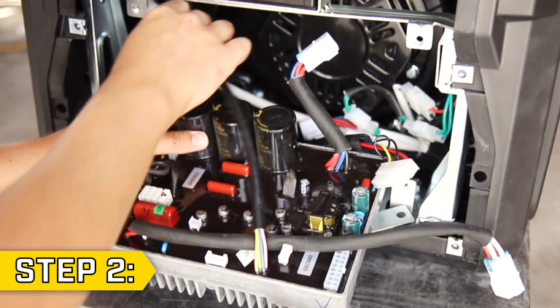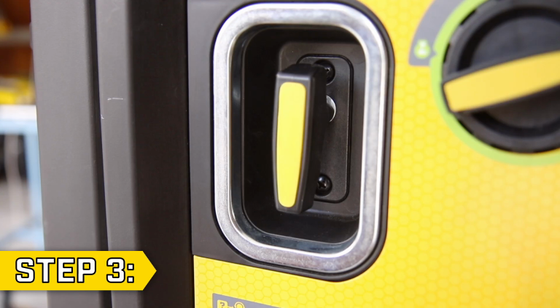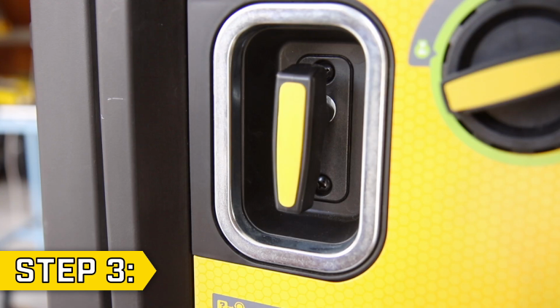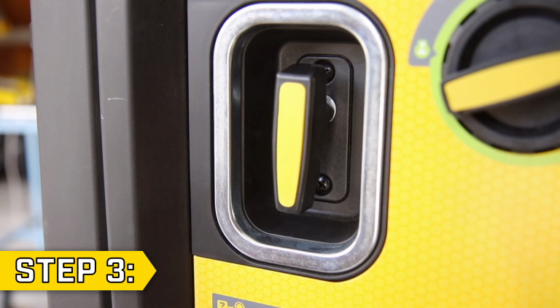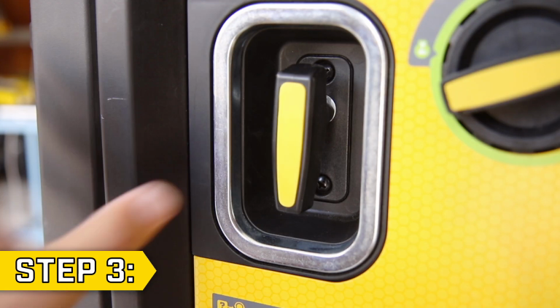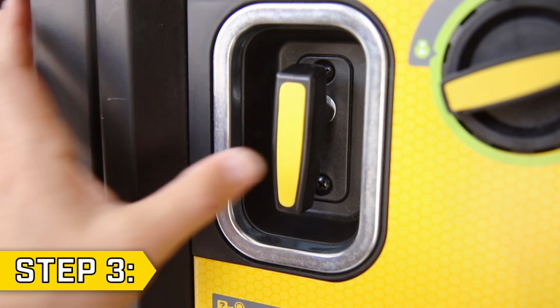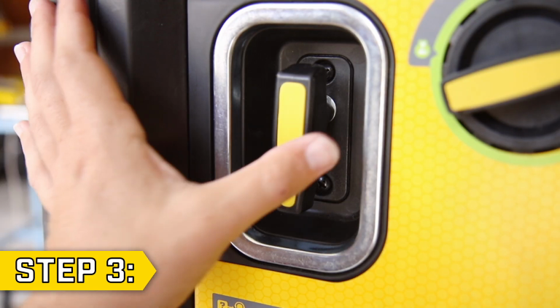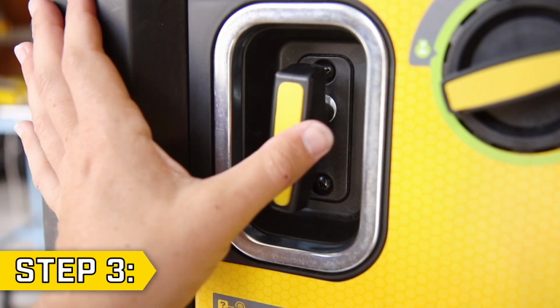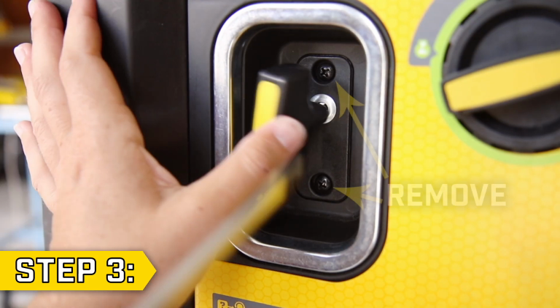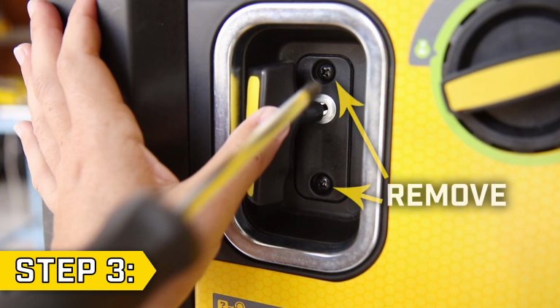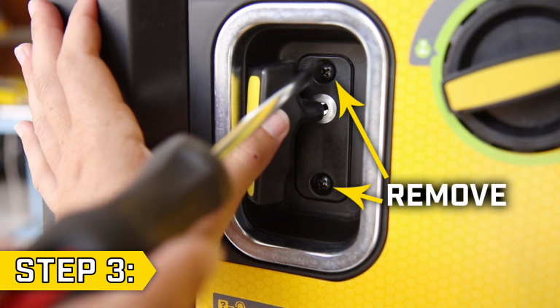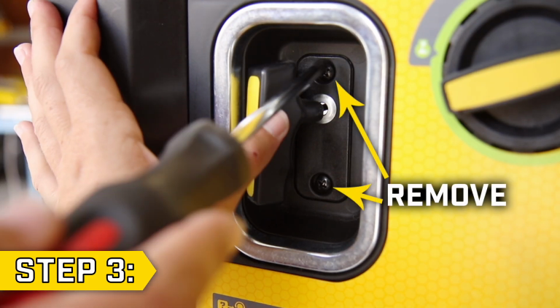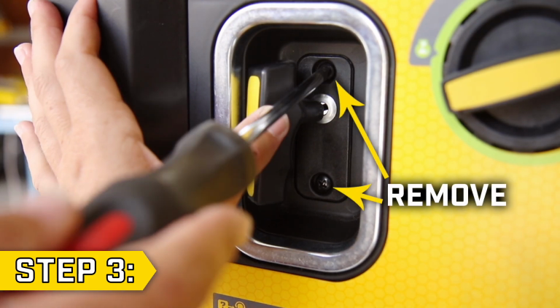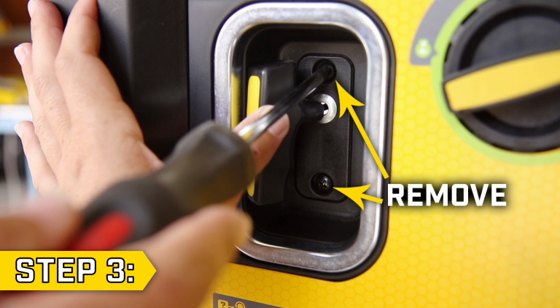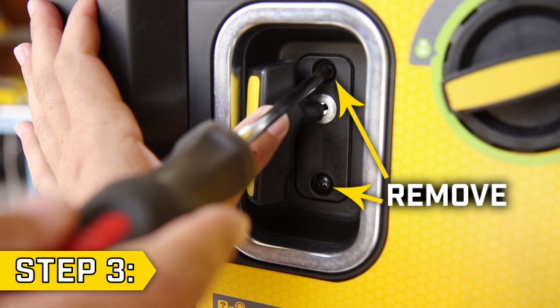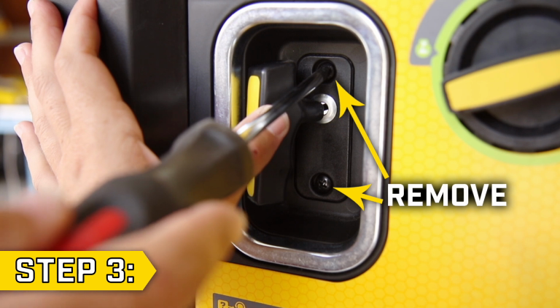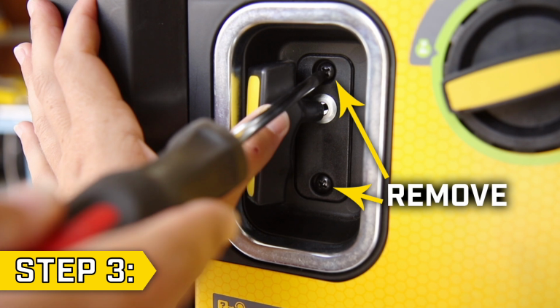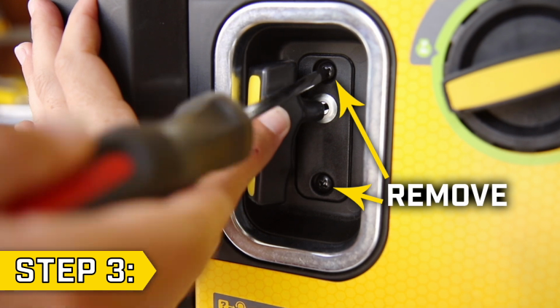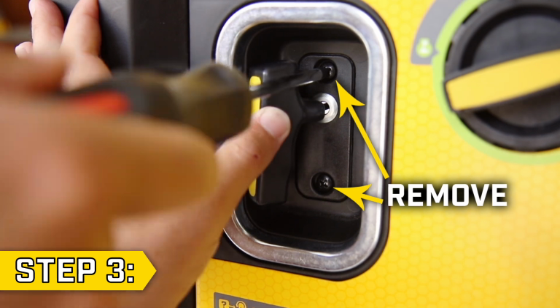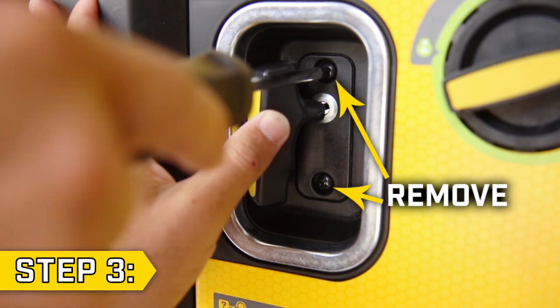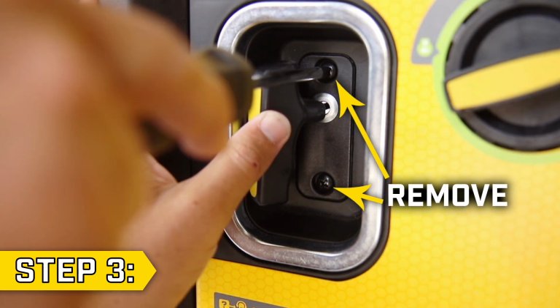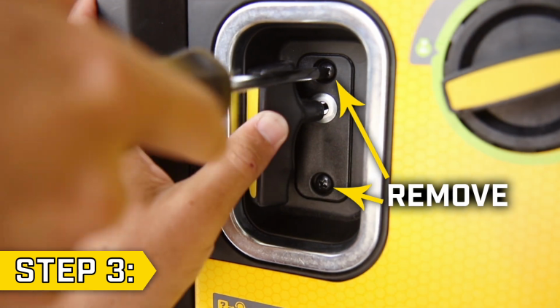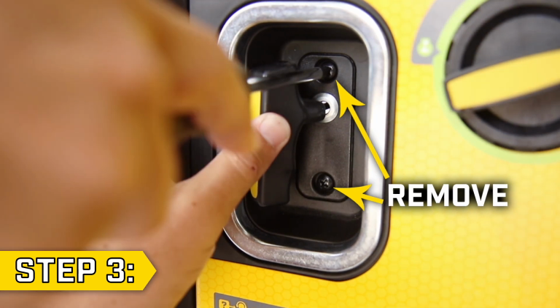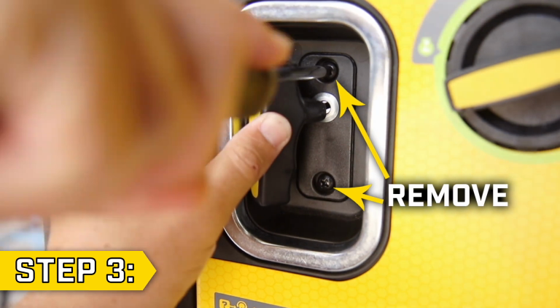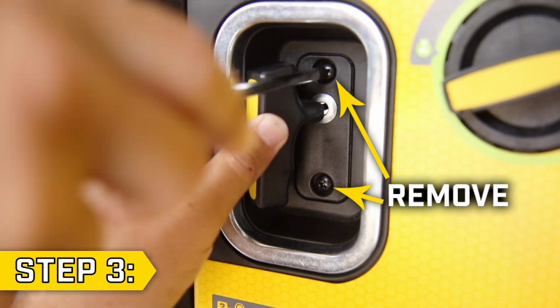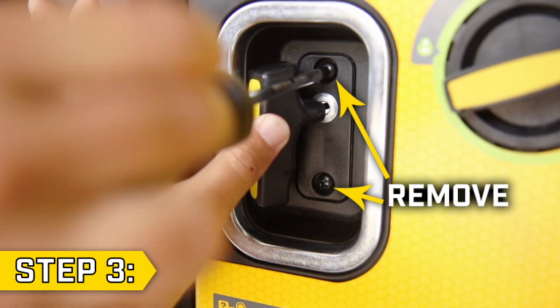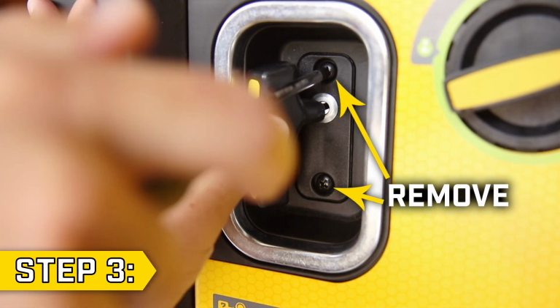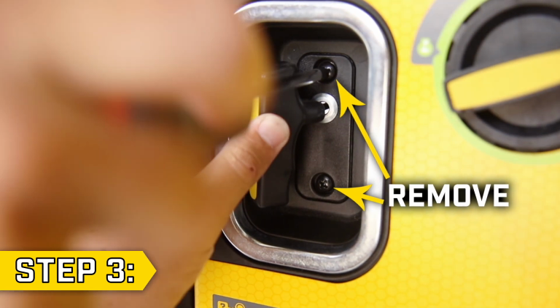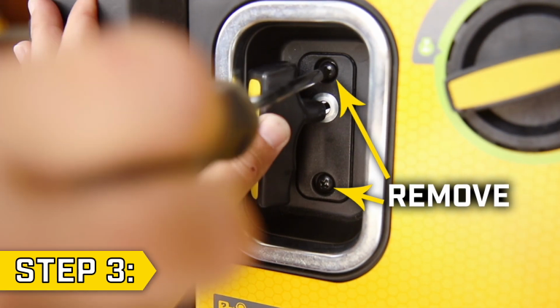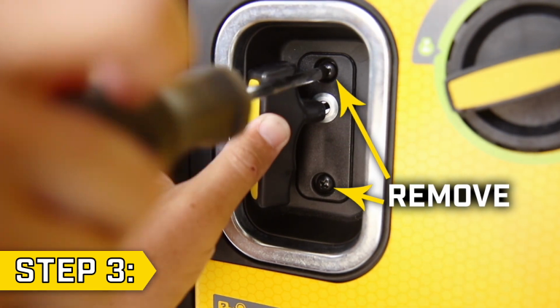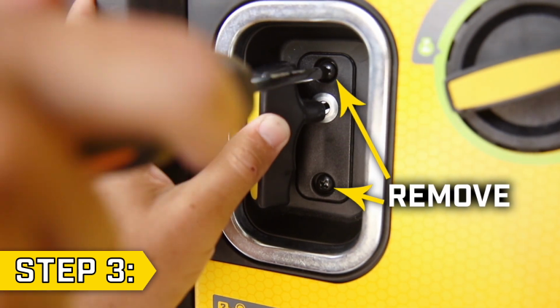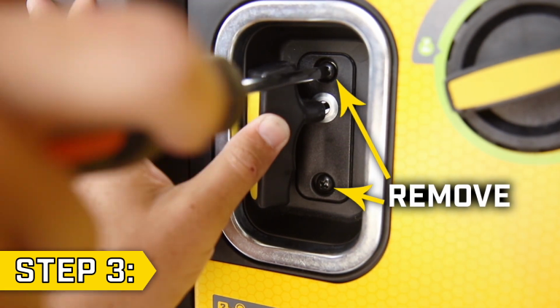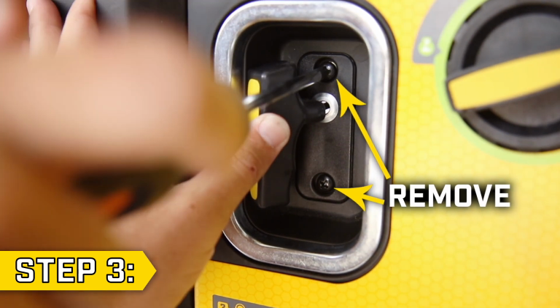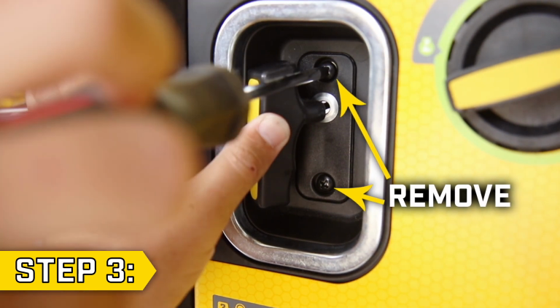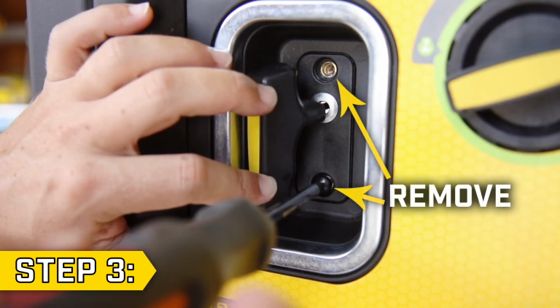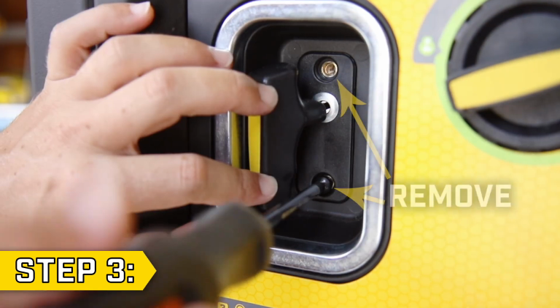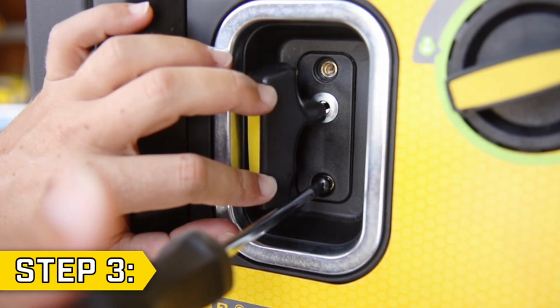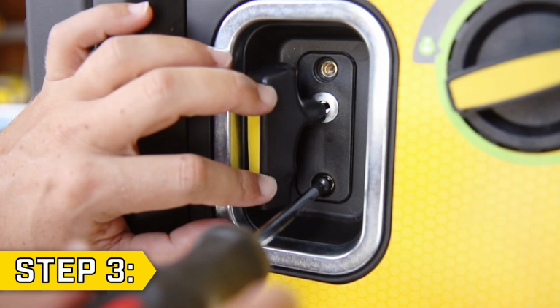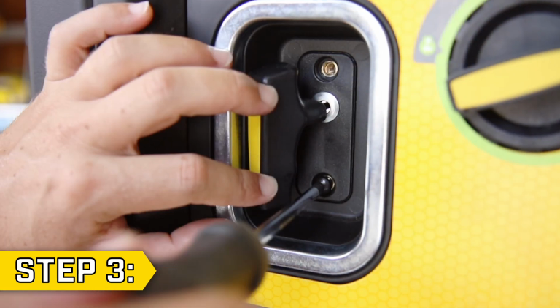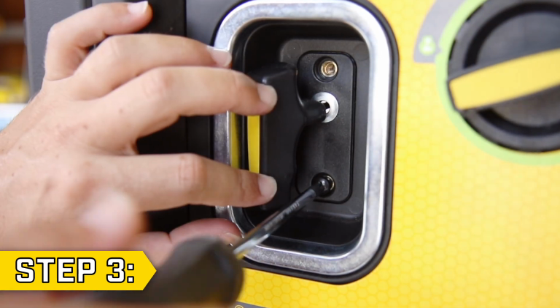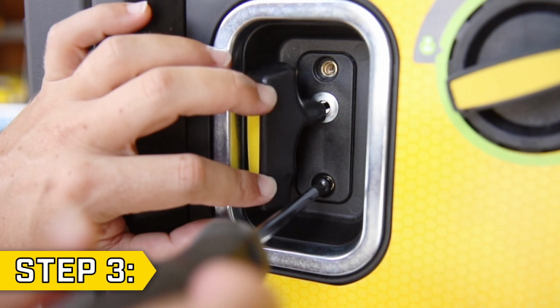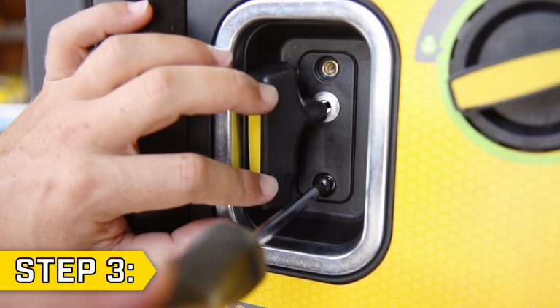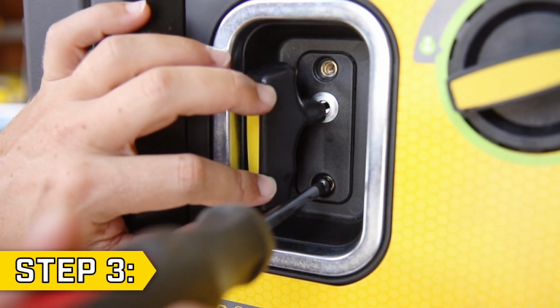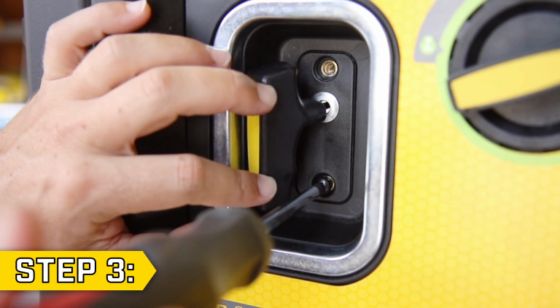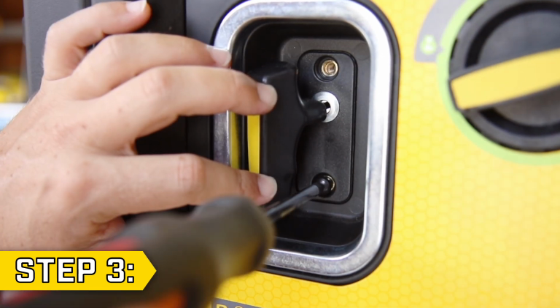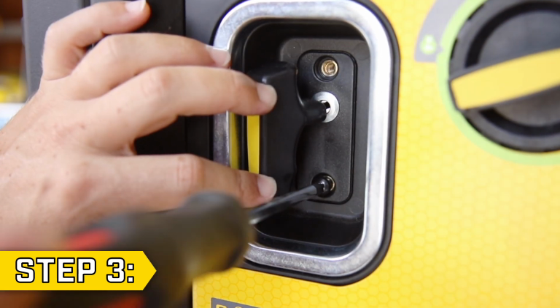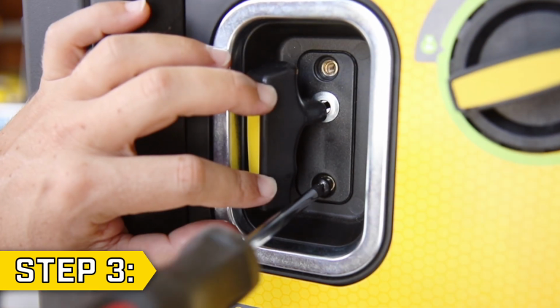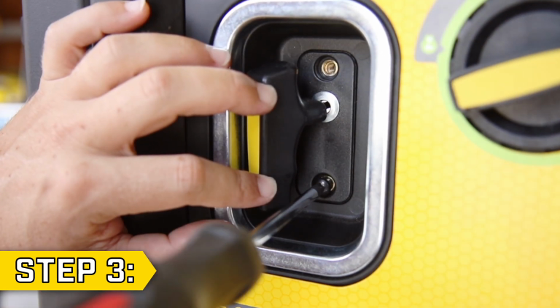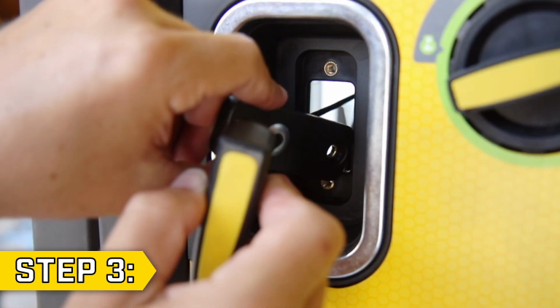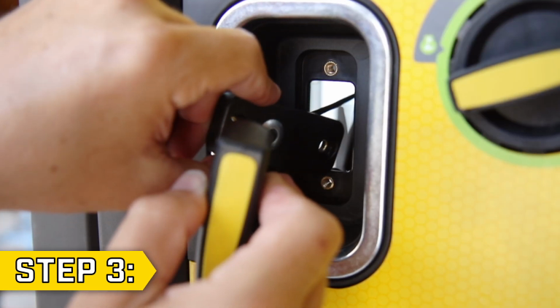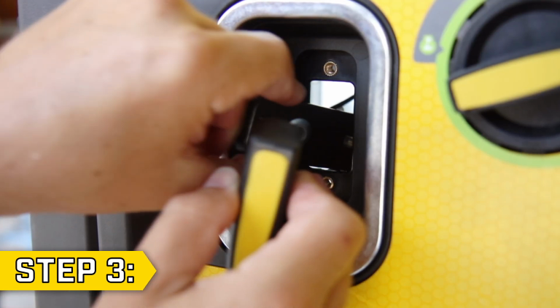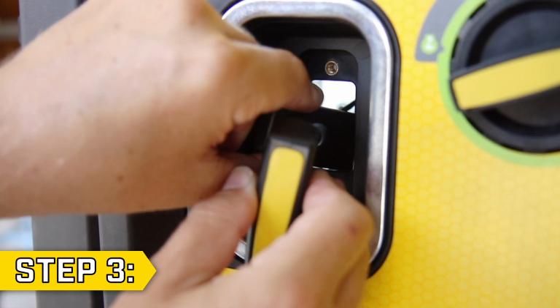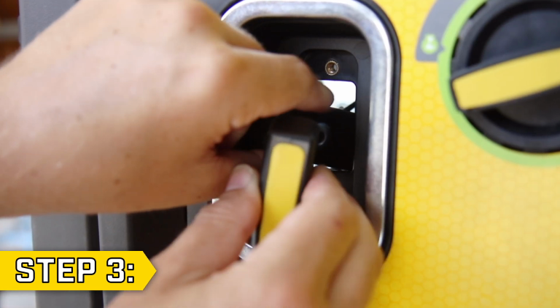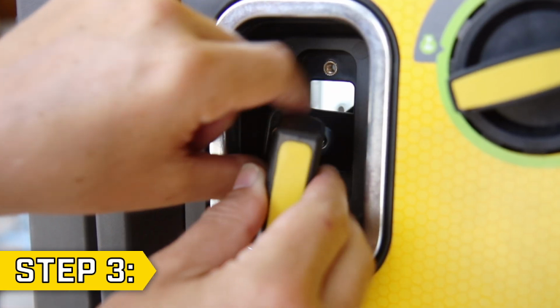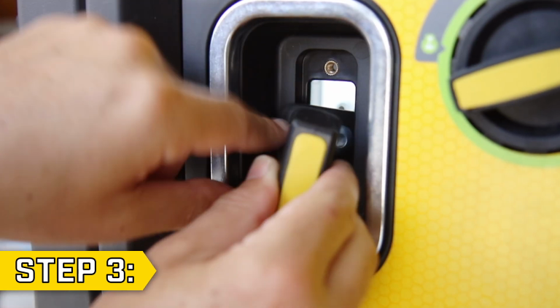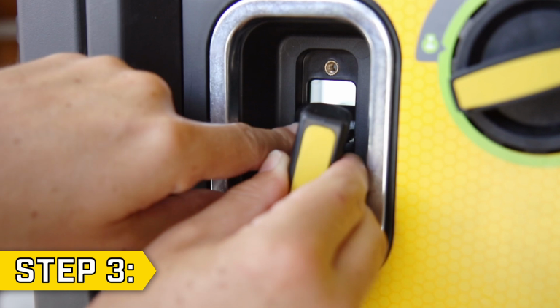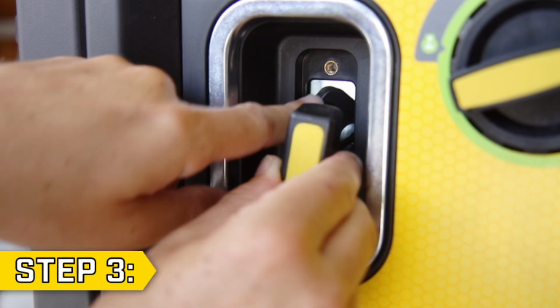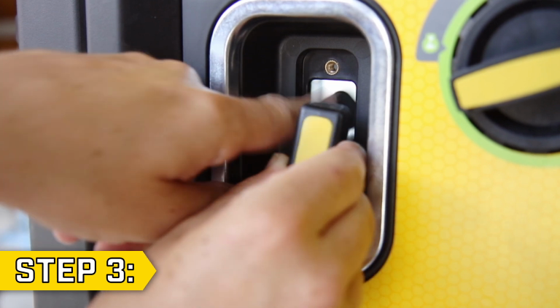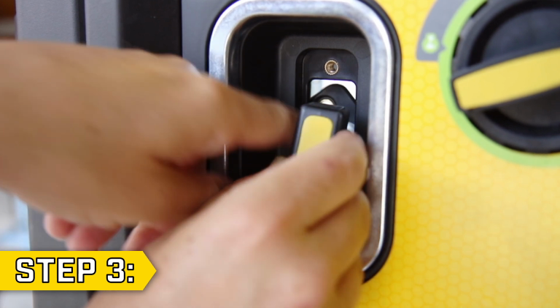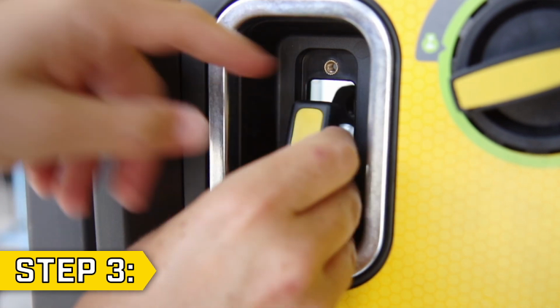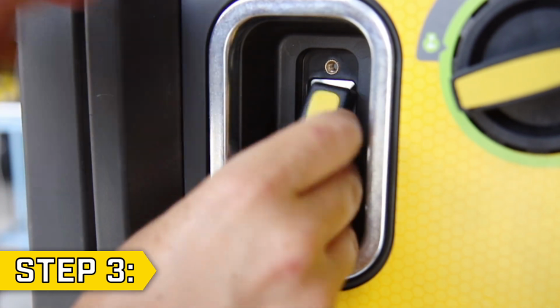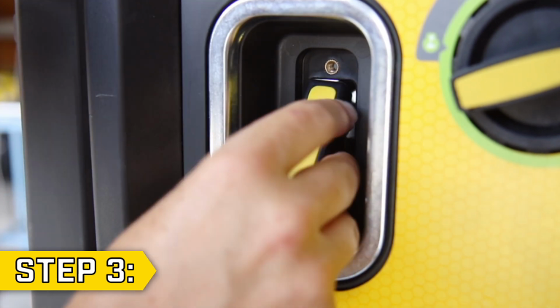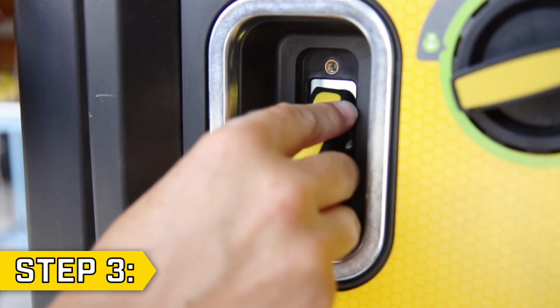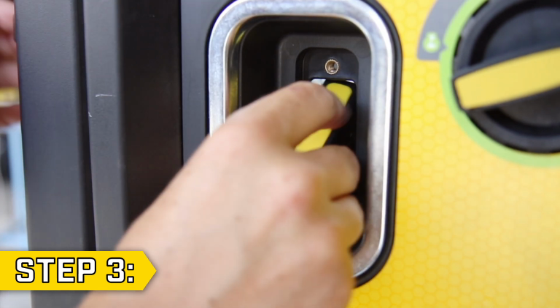Step 3. Remove the 2 screws holding on the recoil handle using a Phillips screwdriver and collapse the recoil handle through the hole in the front panel.